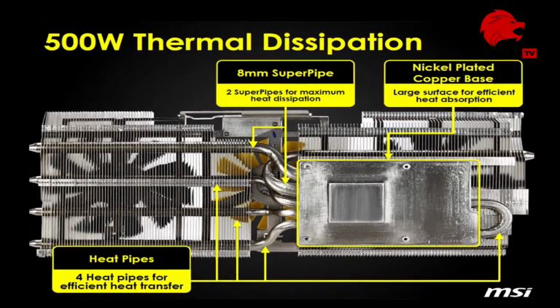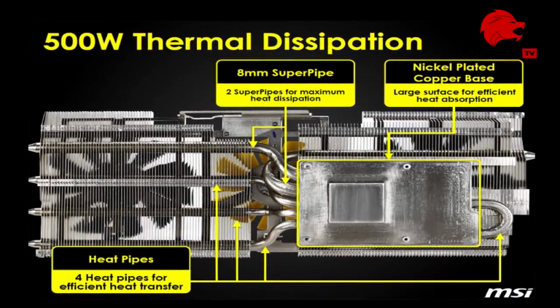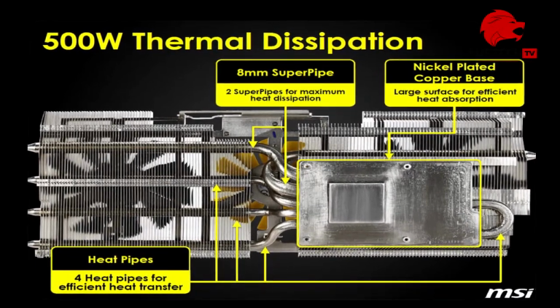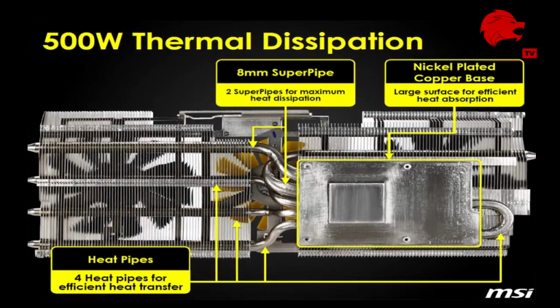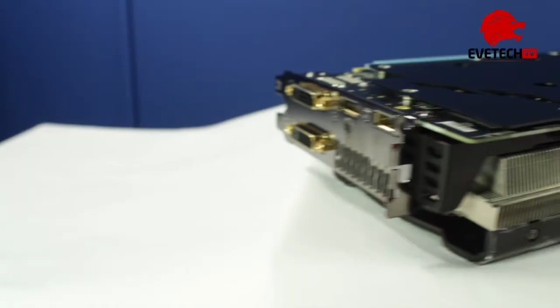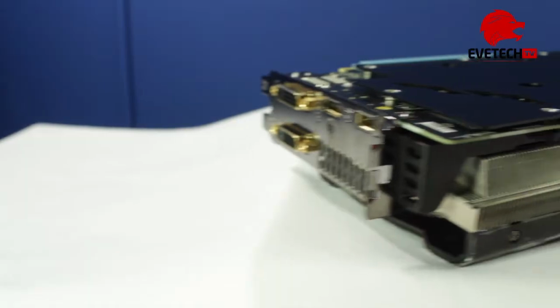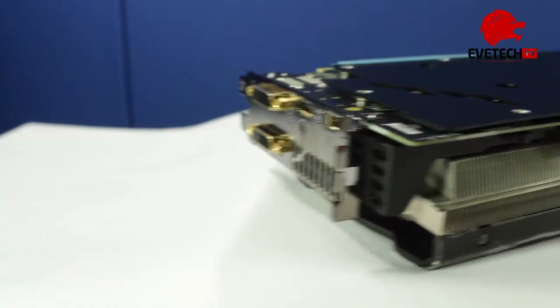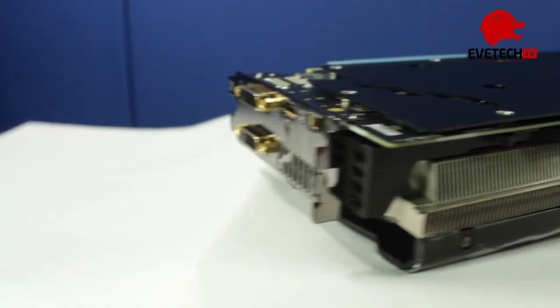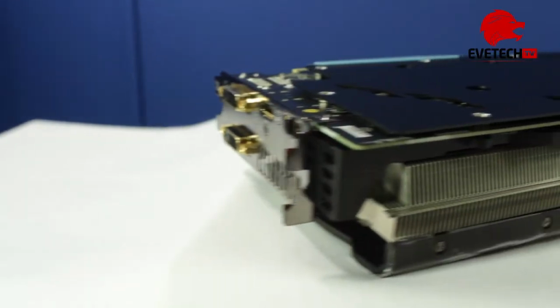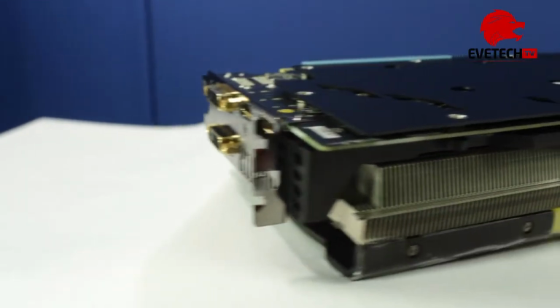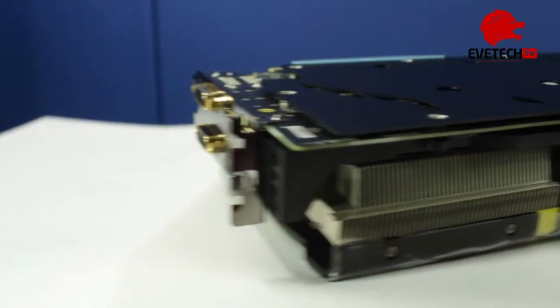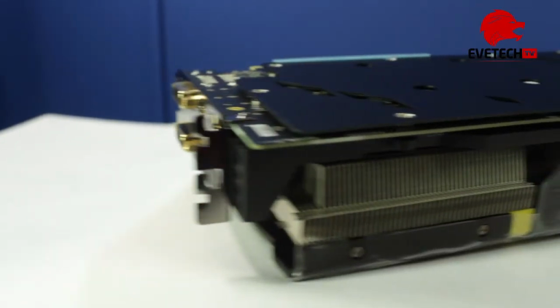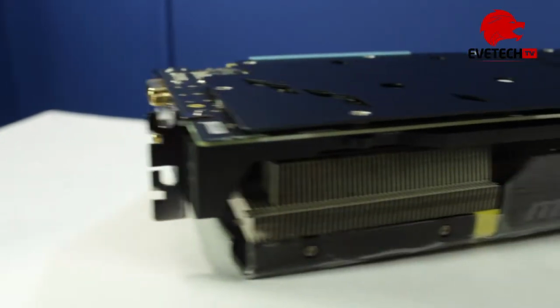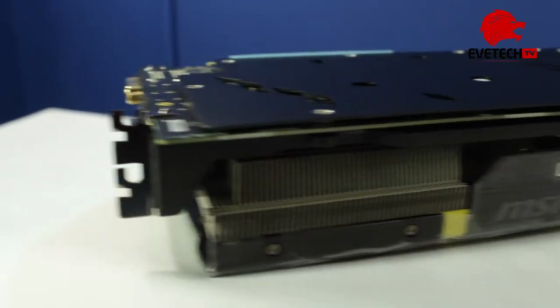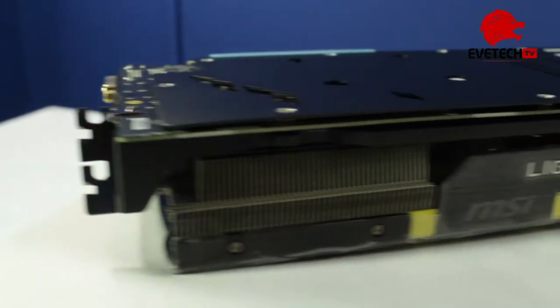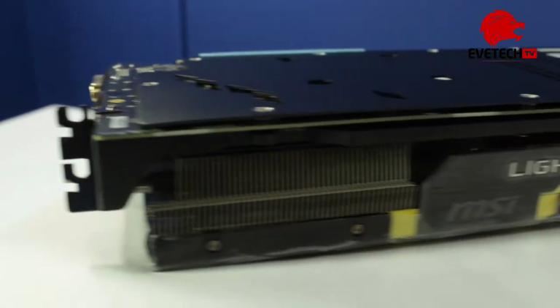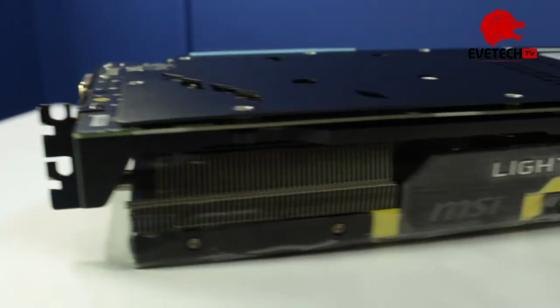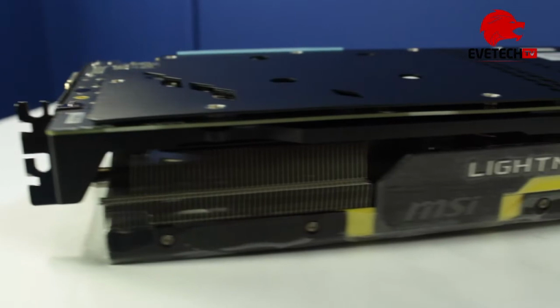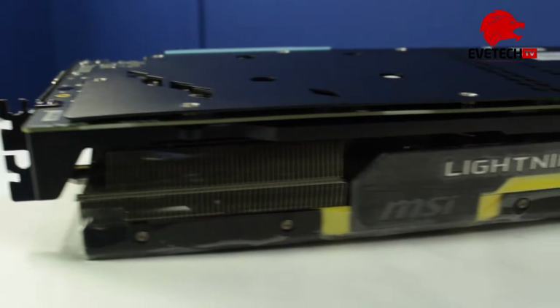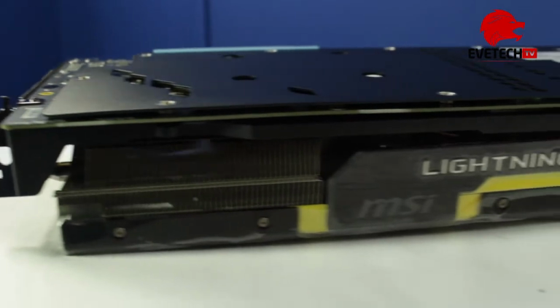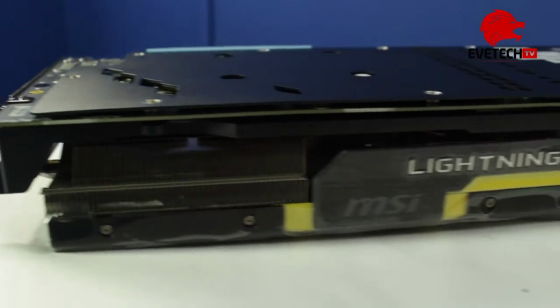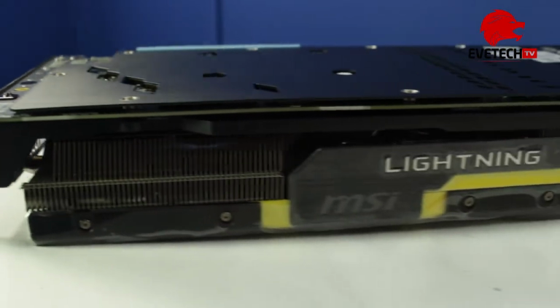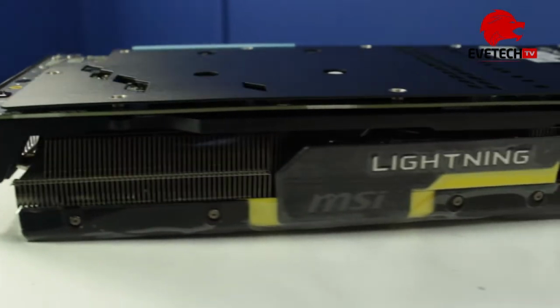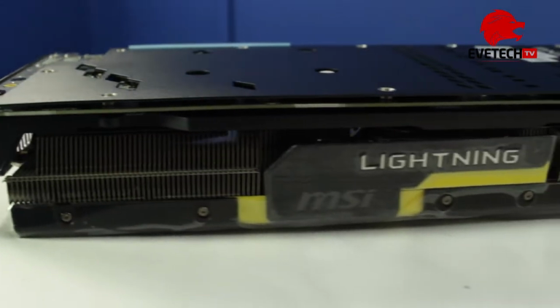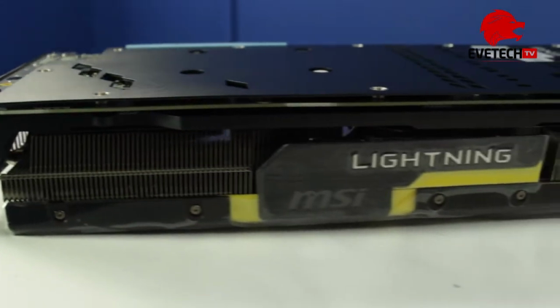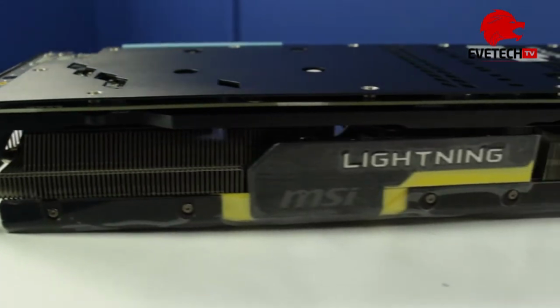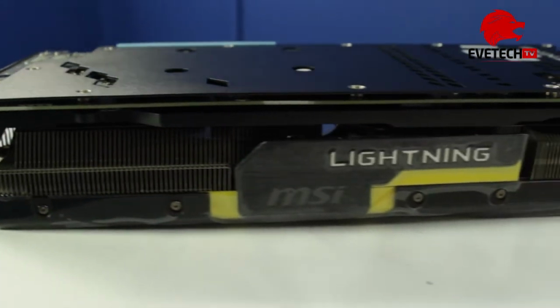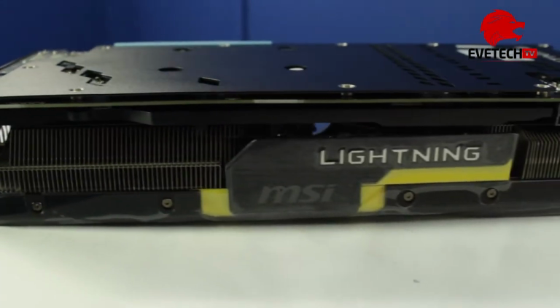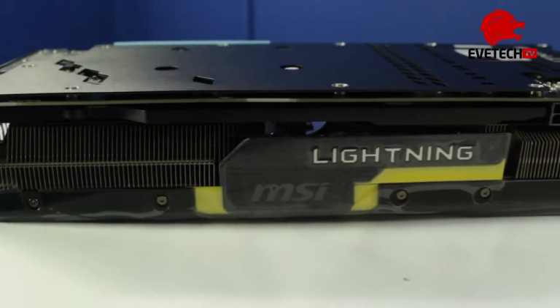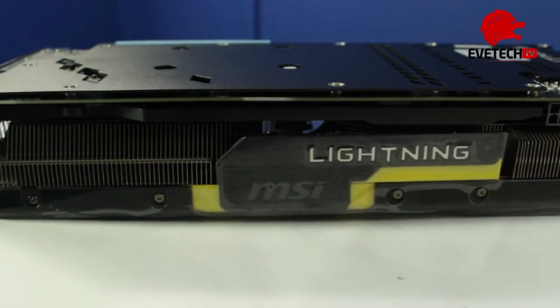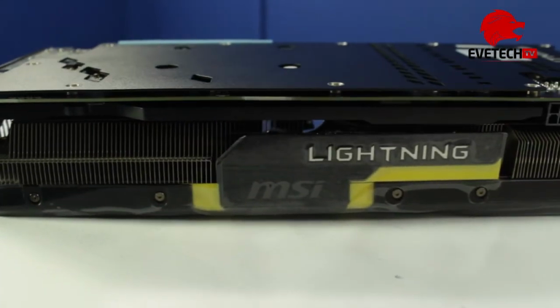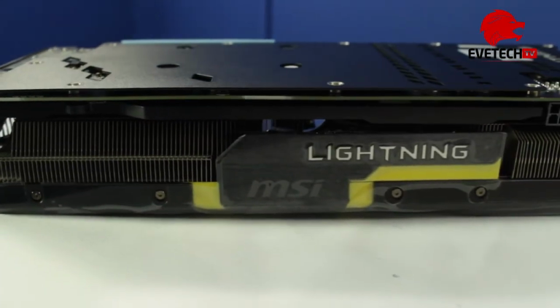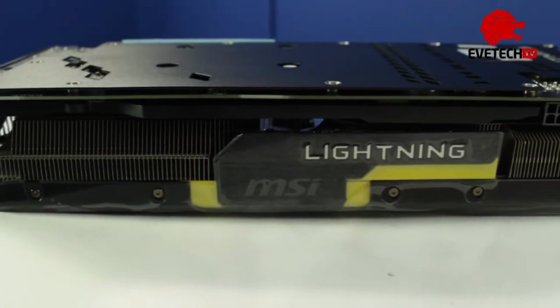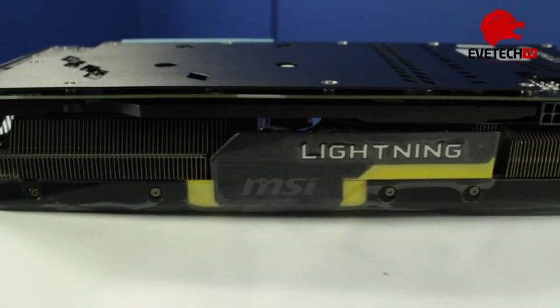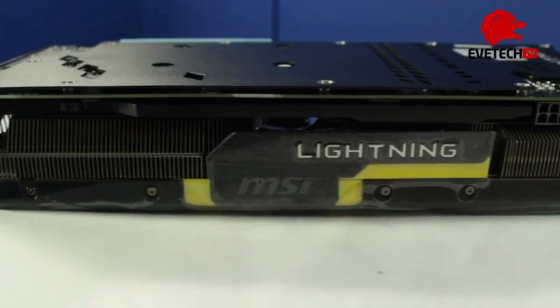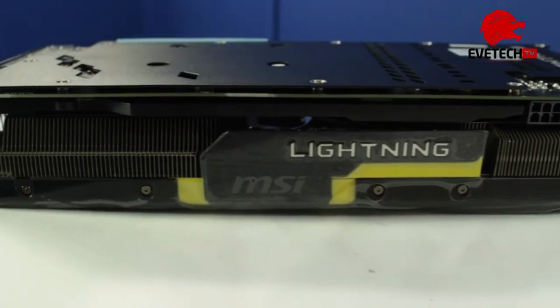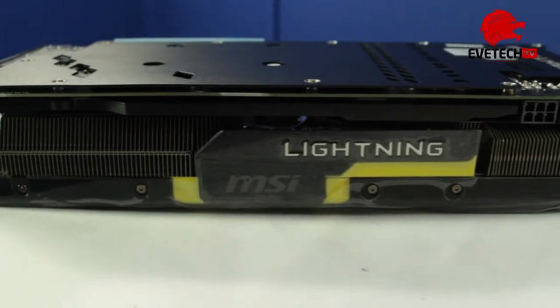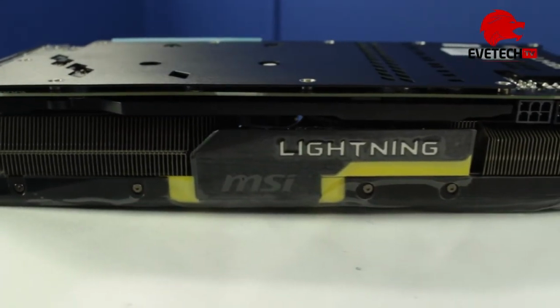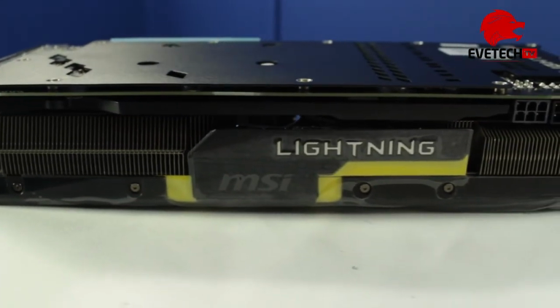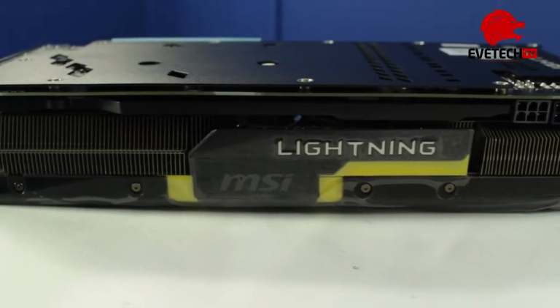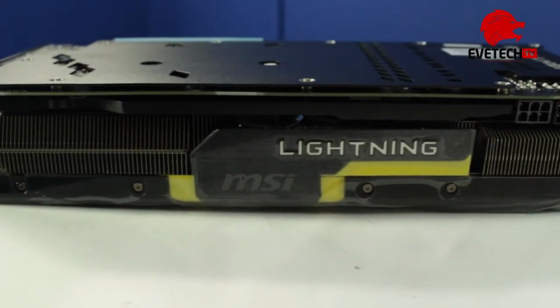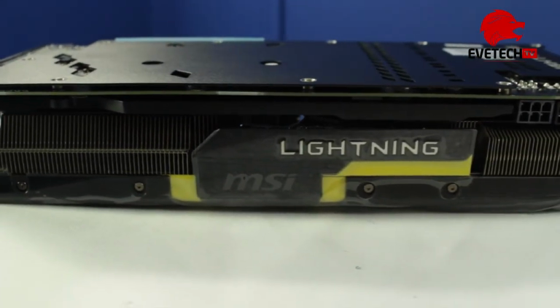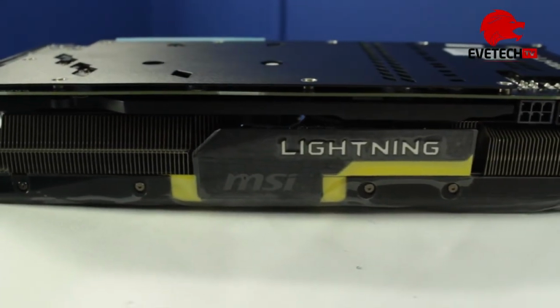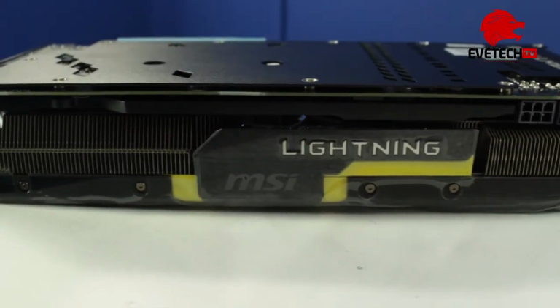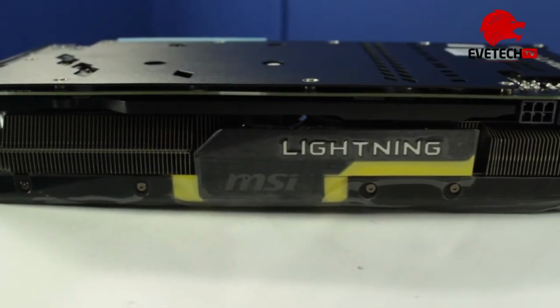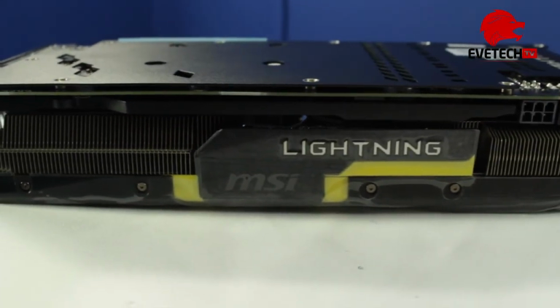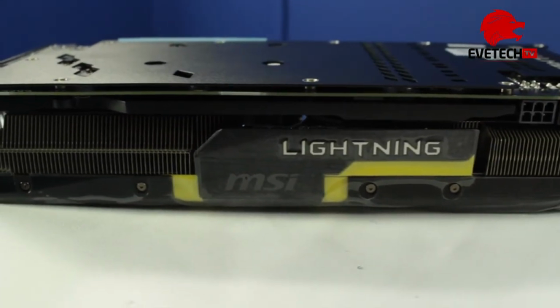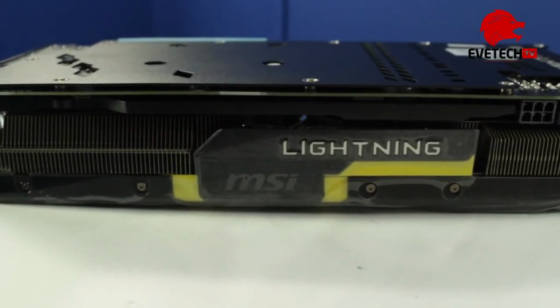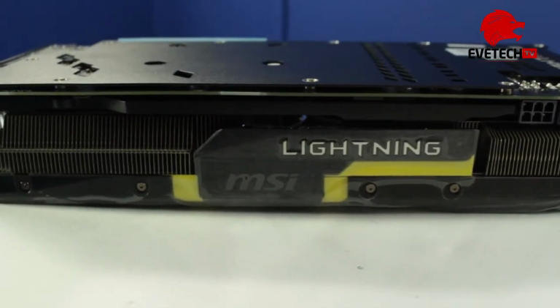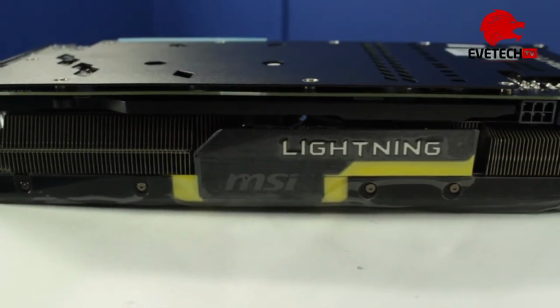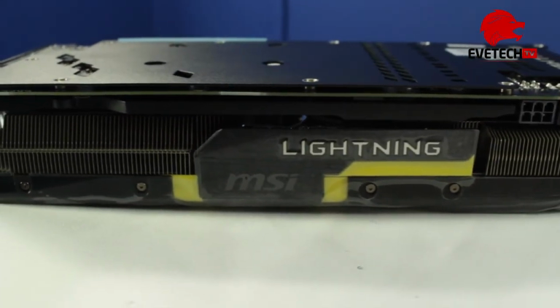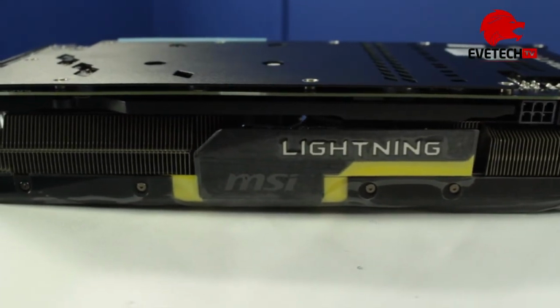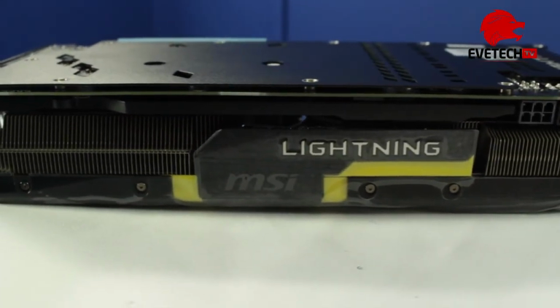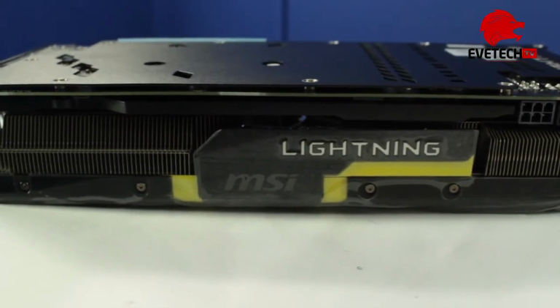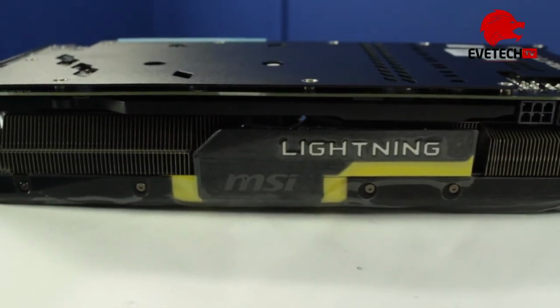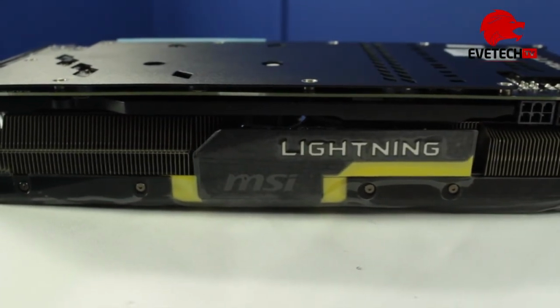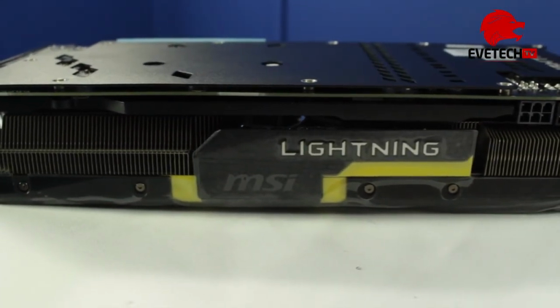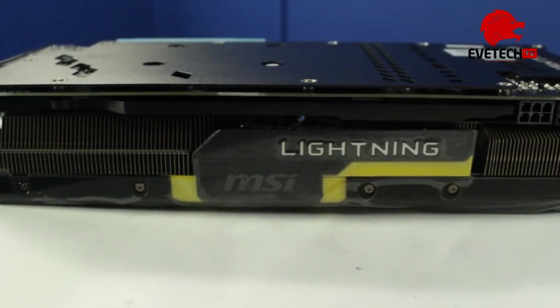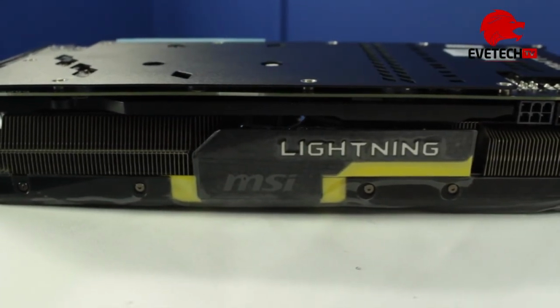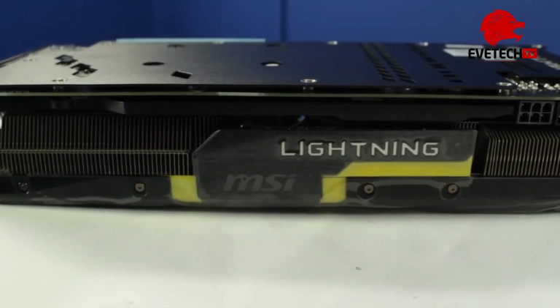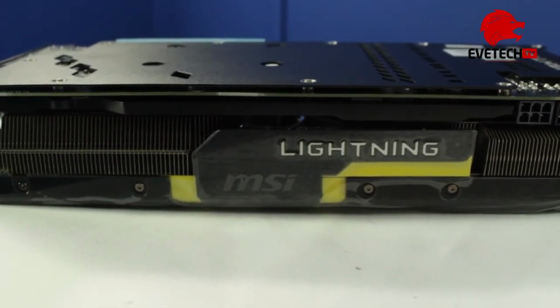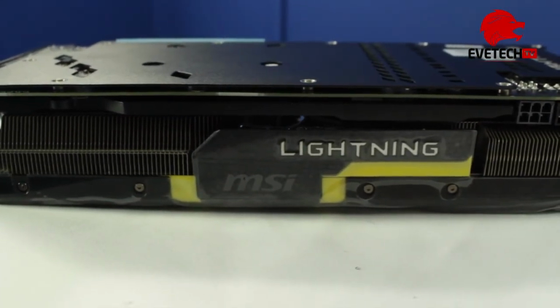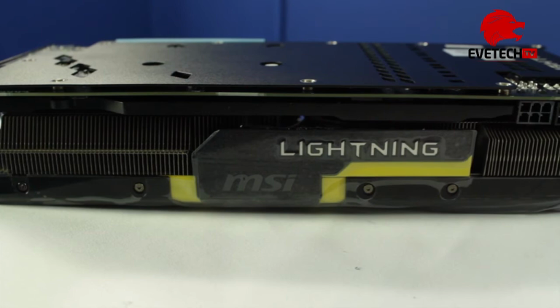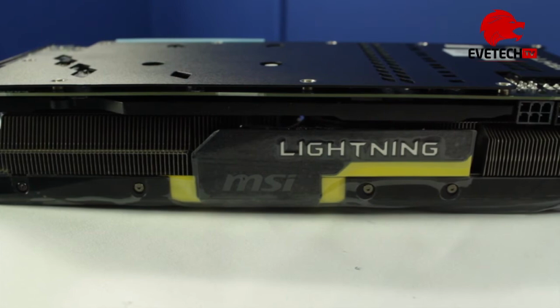The card has both a regular BIOS and an LN2 BIOS for liquid nitrogen cooling-based overclocking.